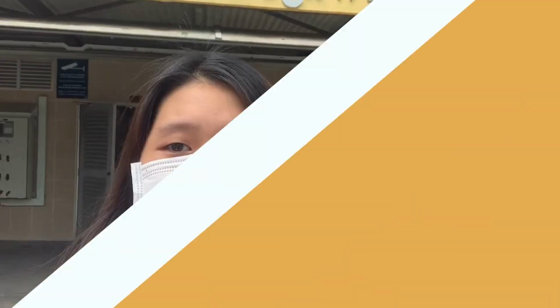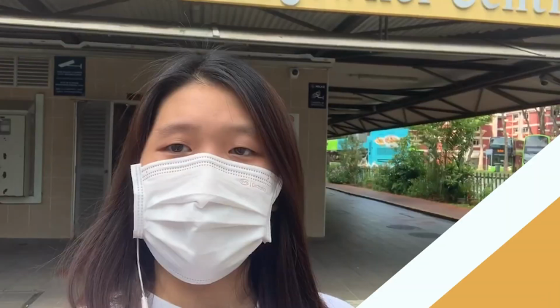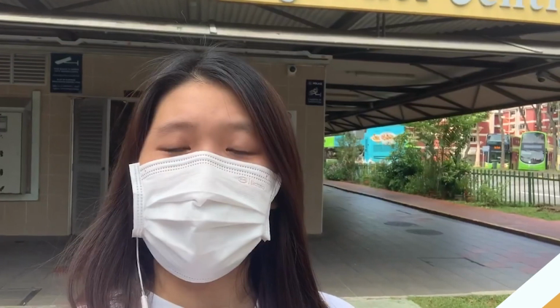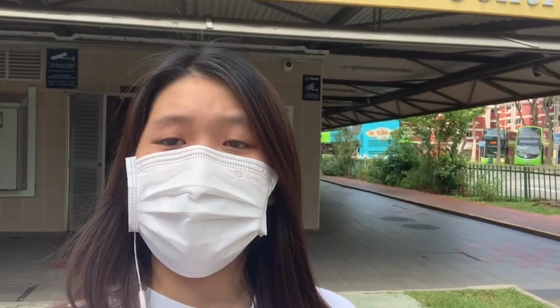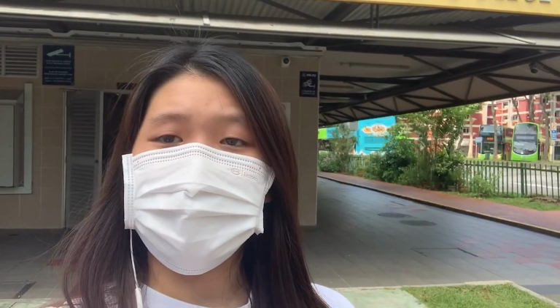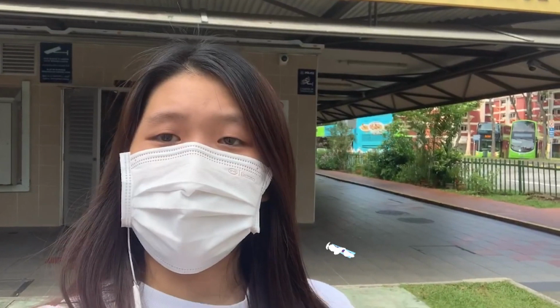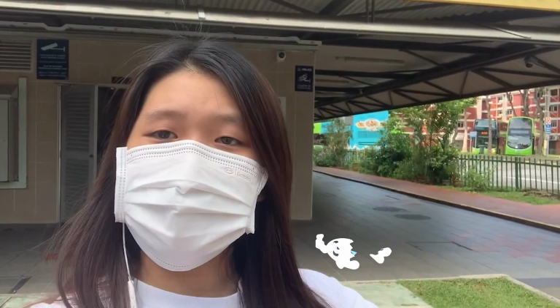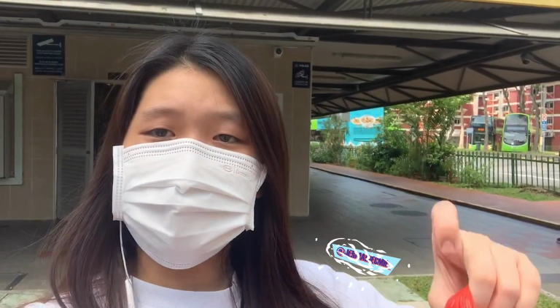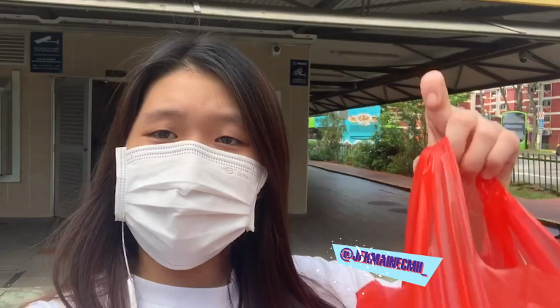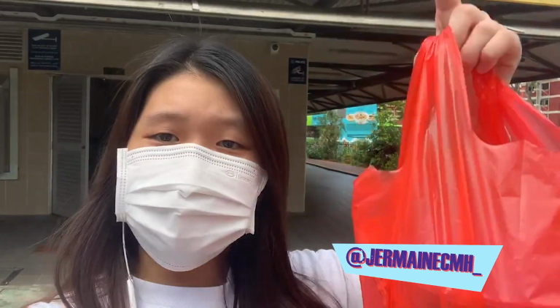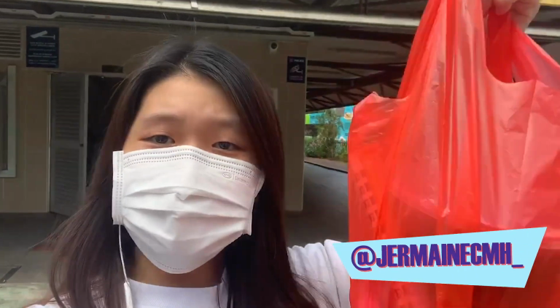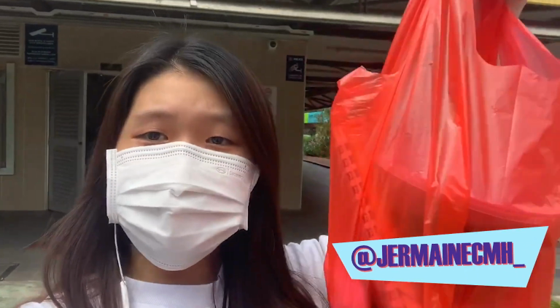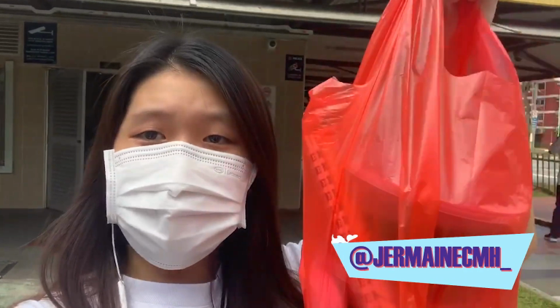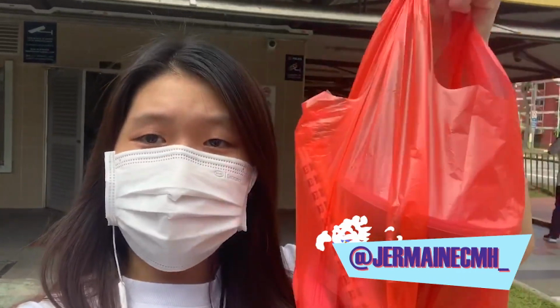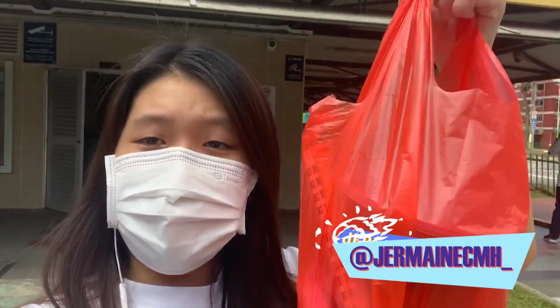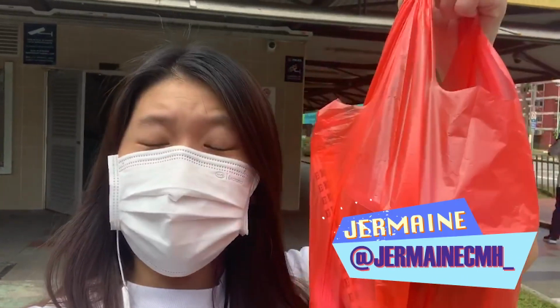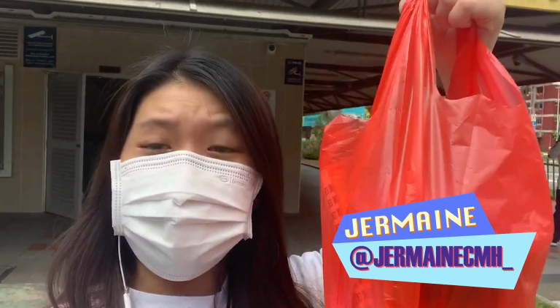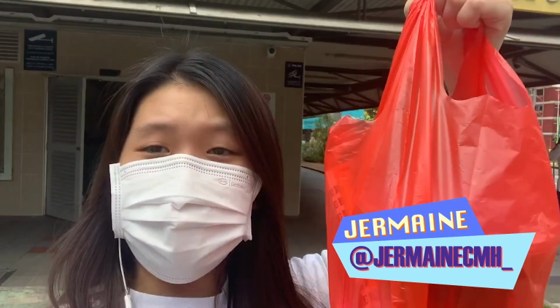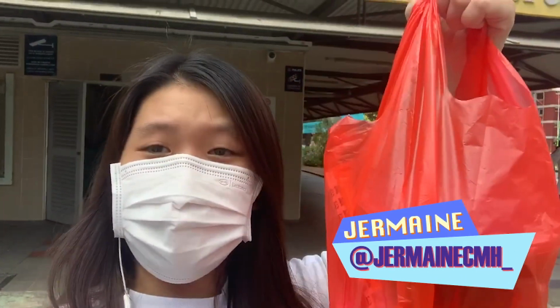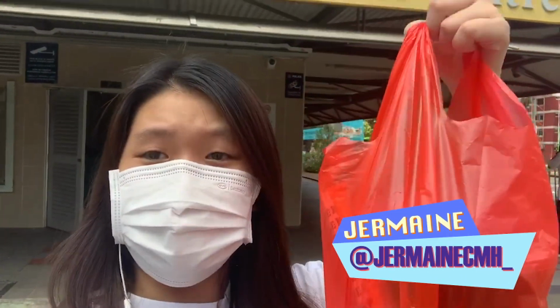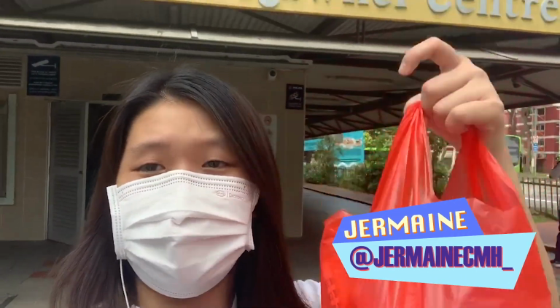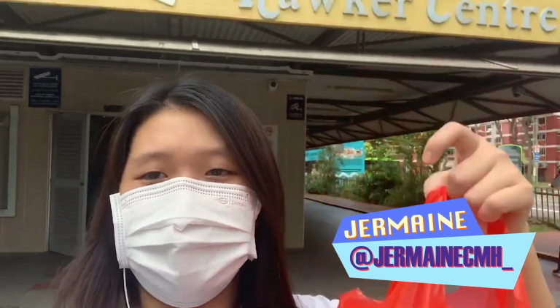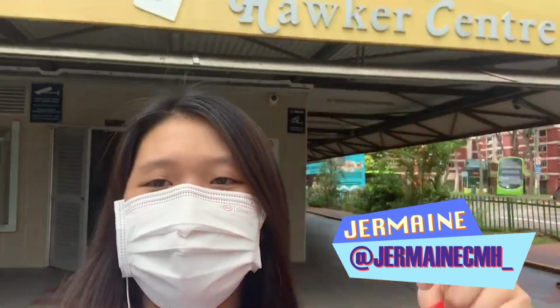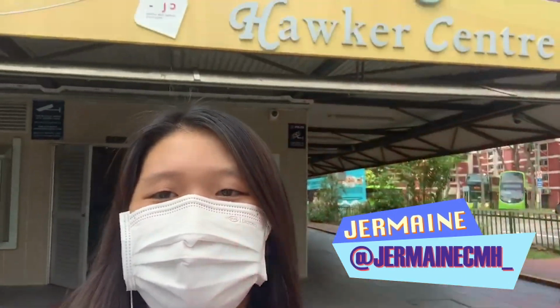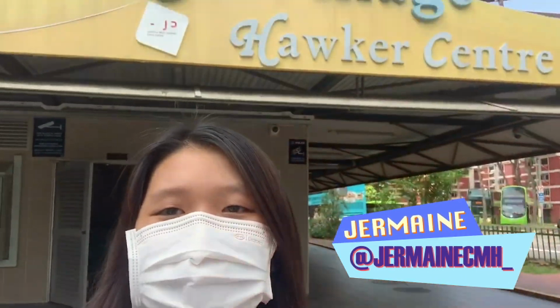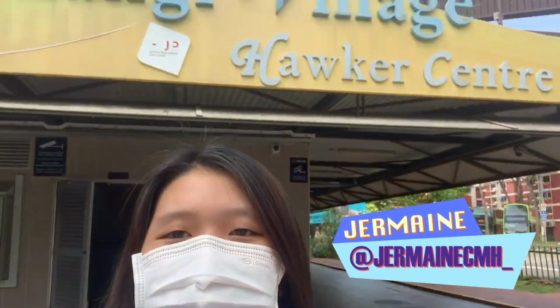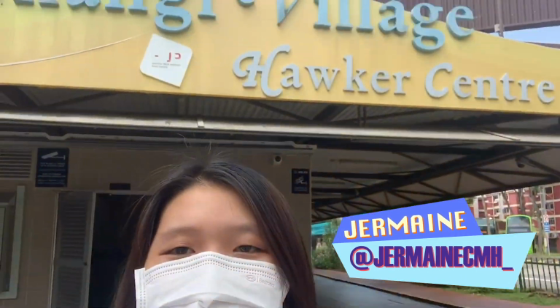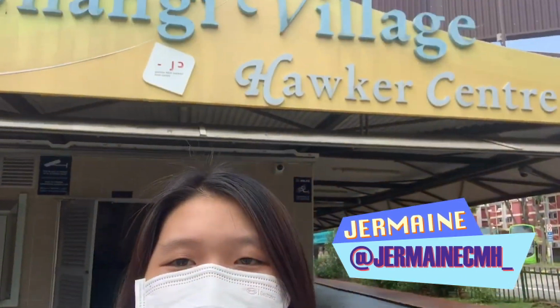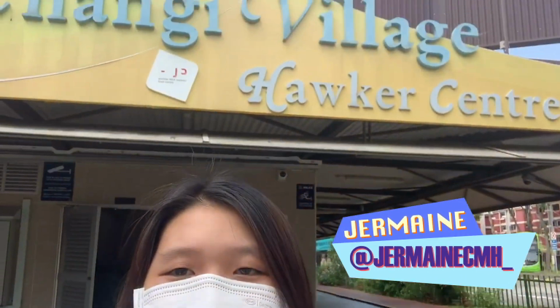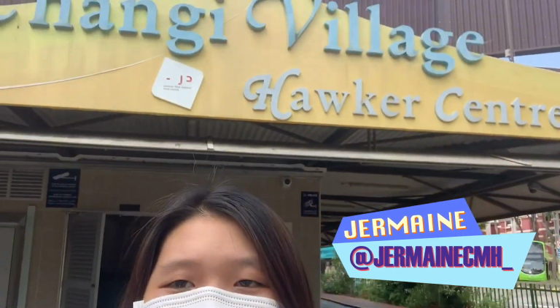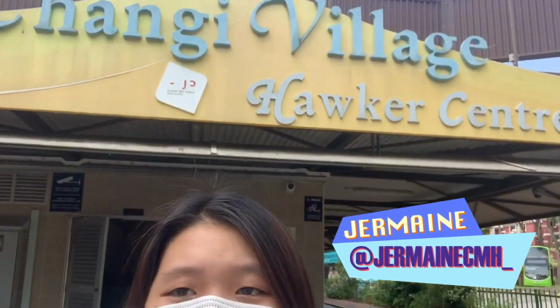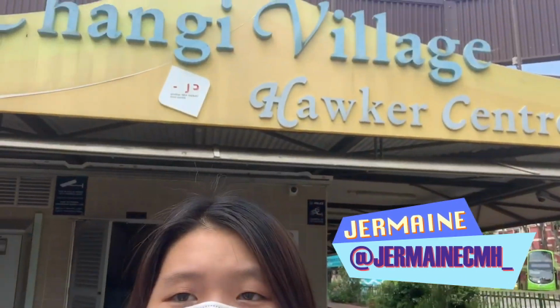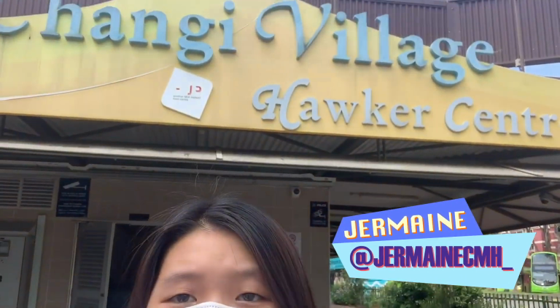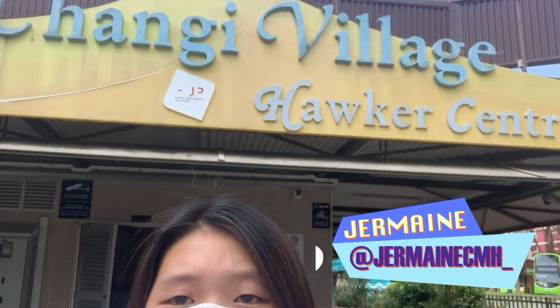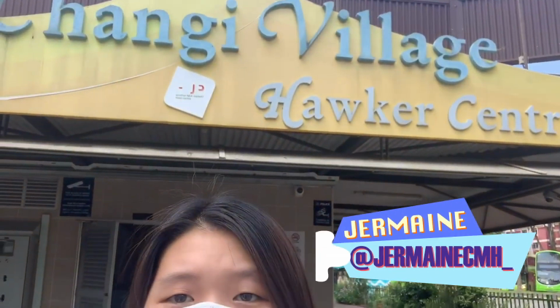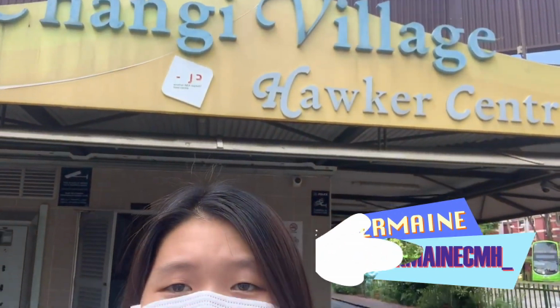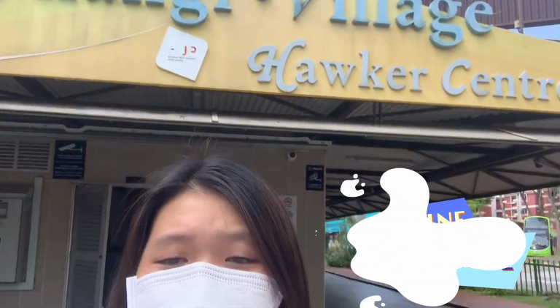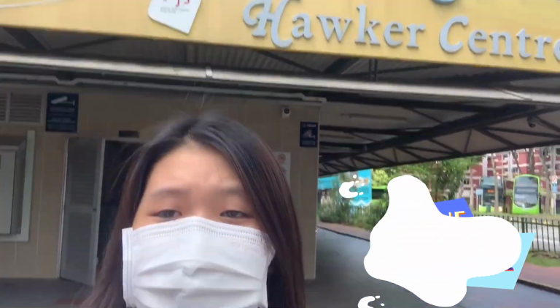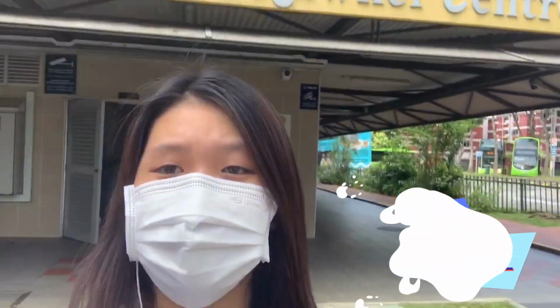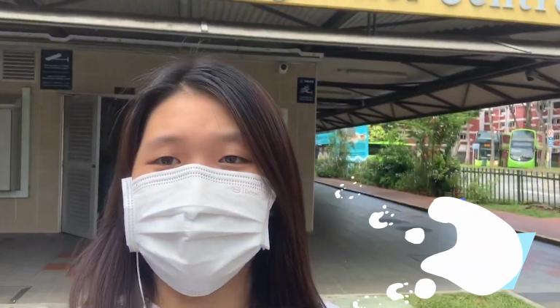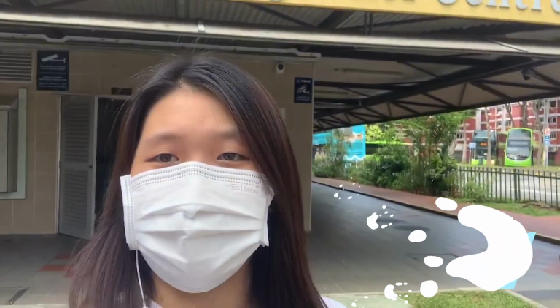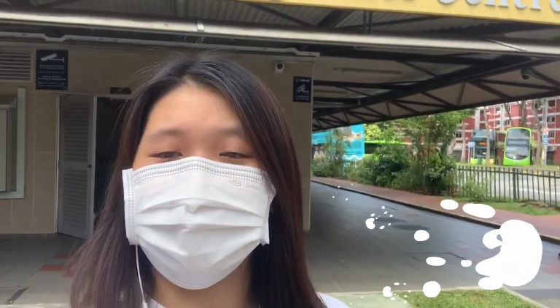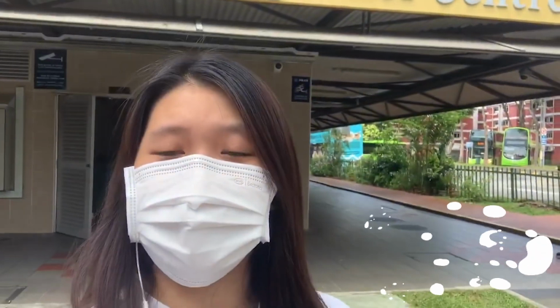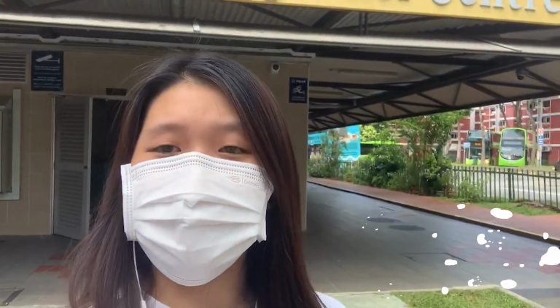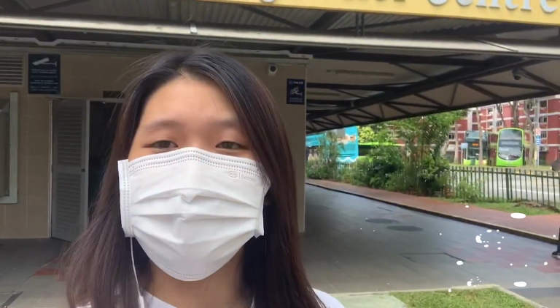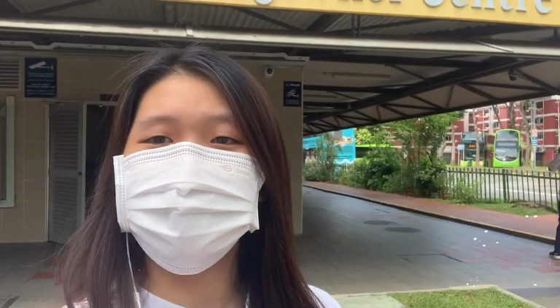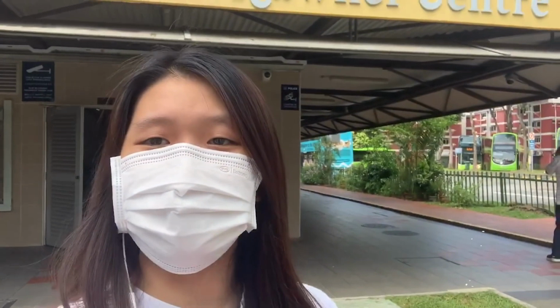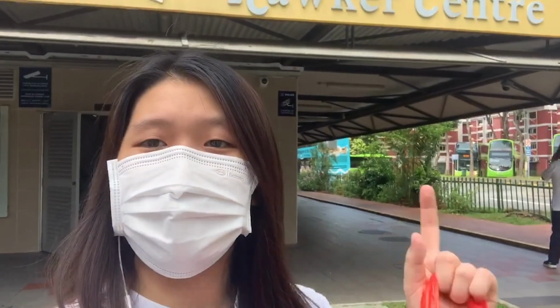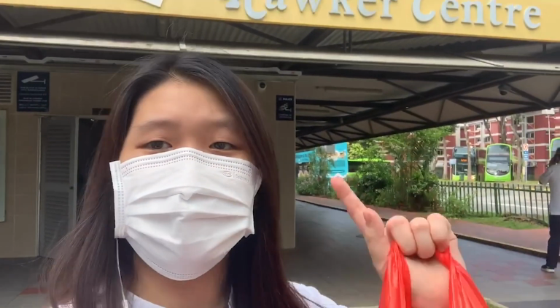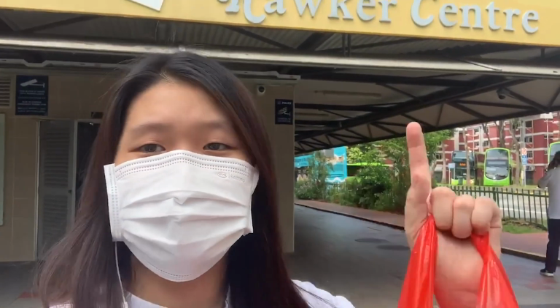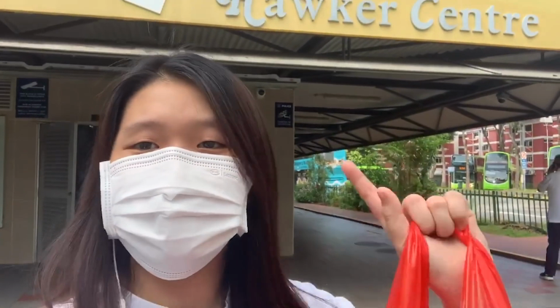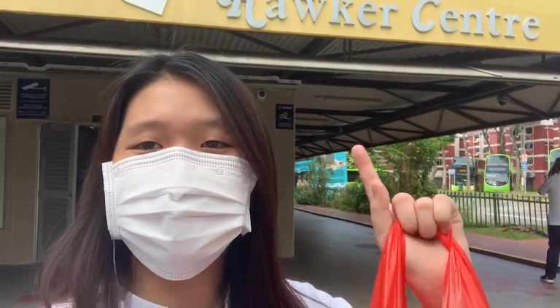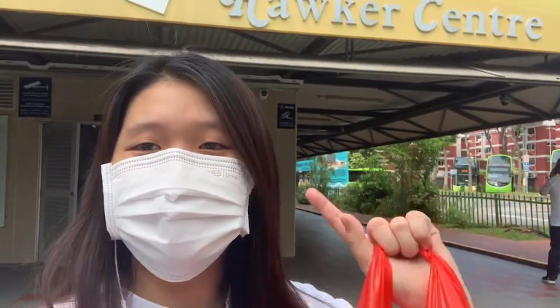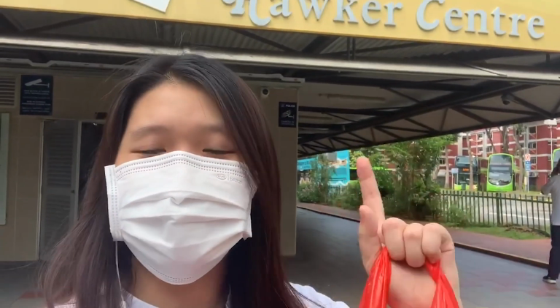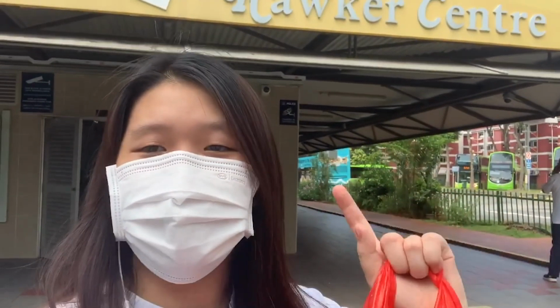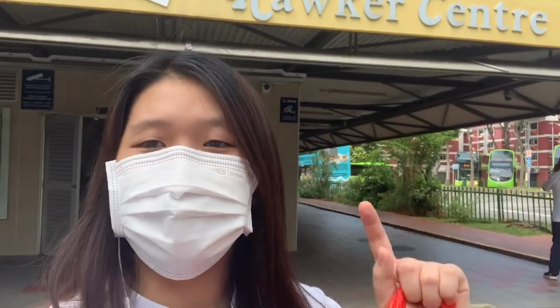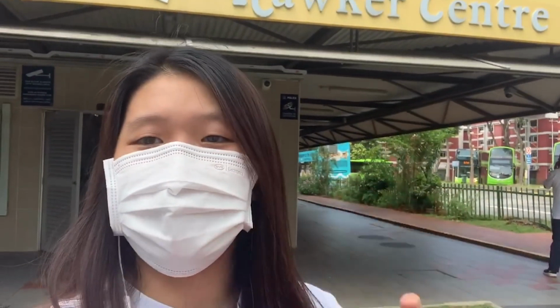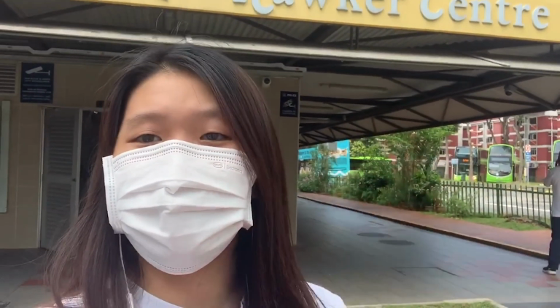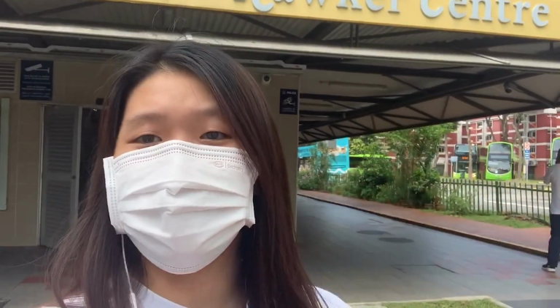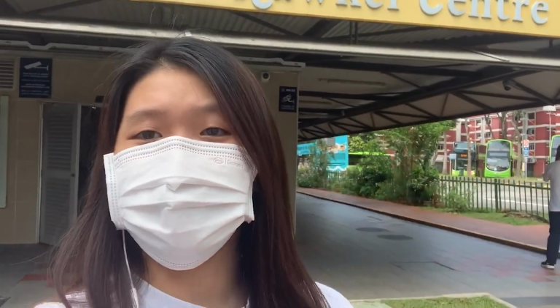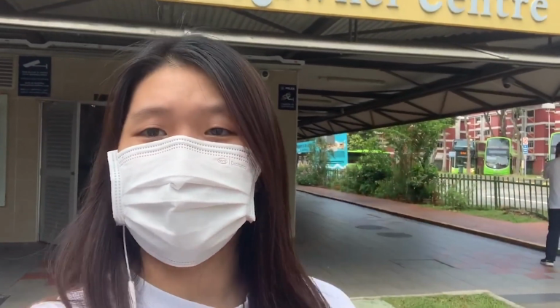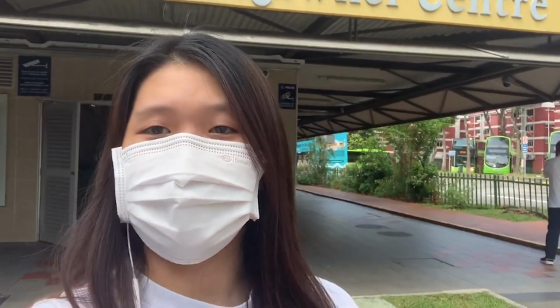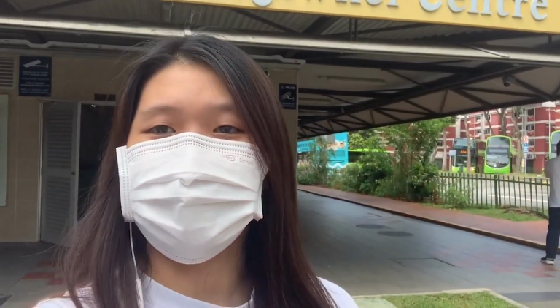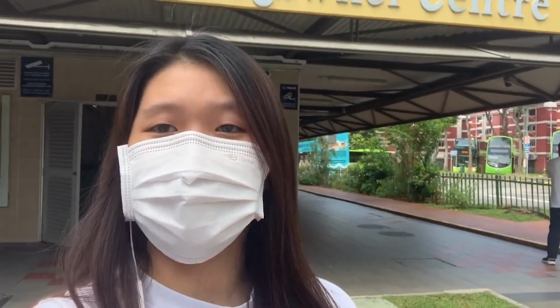Hi guys, I just got my Yifan from Changi Village Hawker Centre. Look forward to showing you the reviews later.